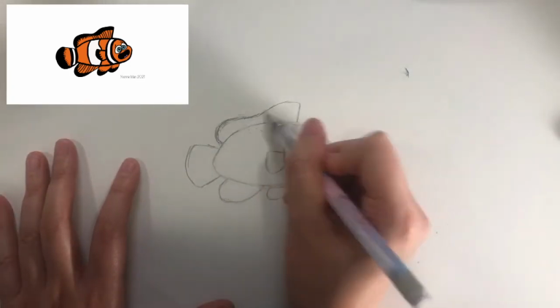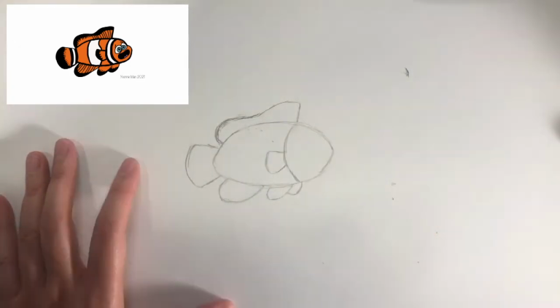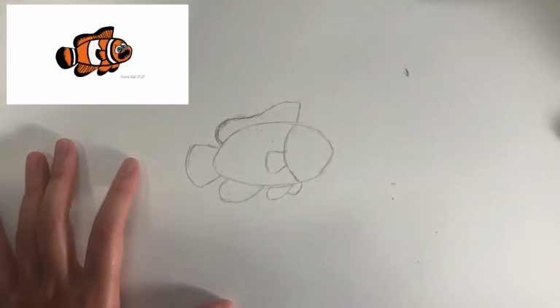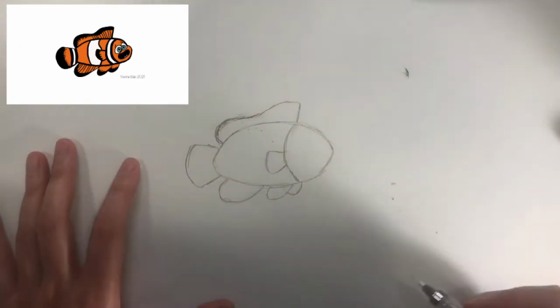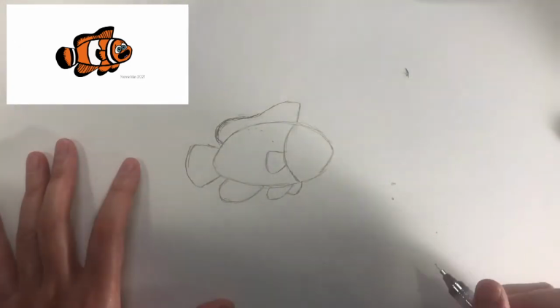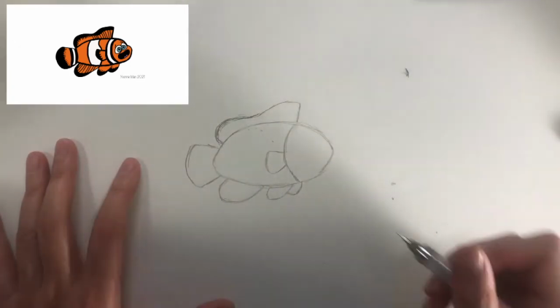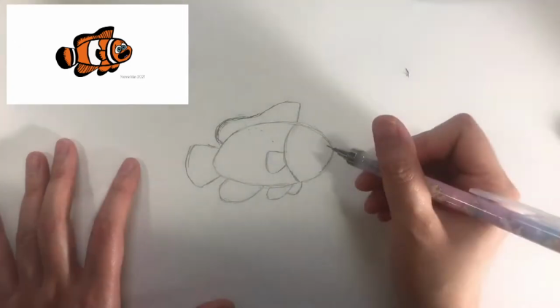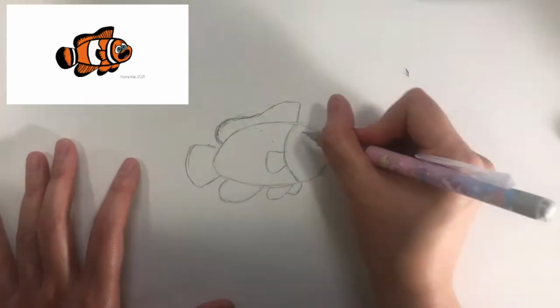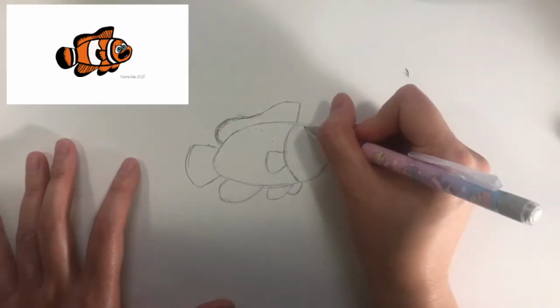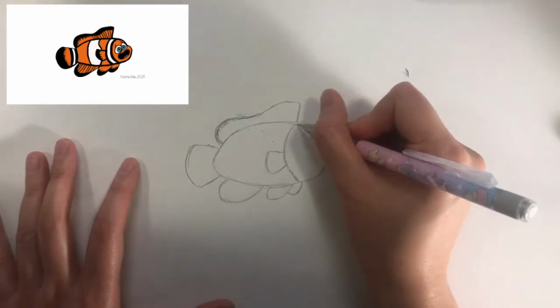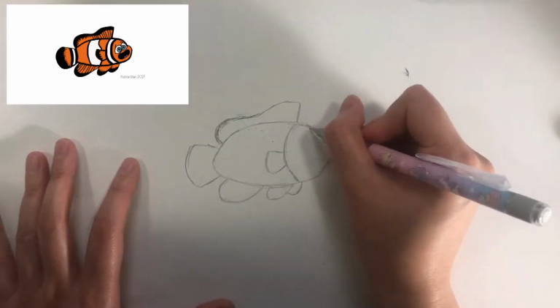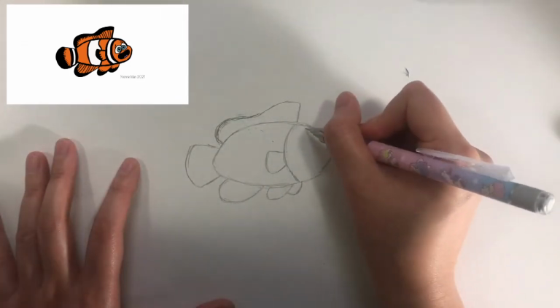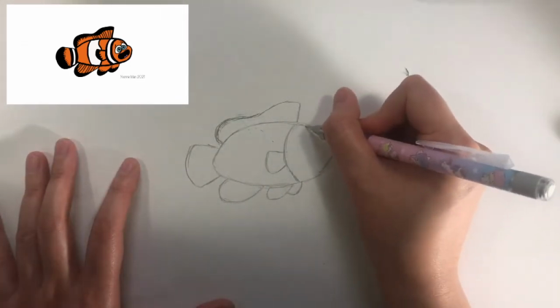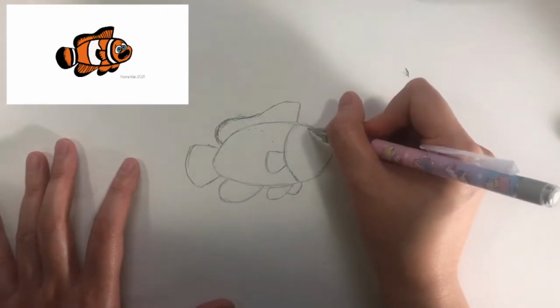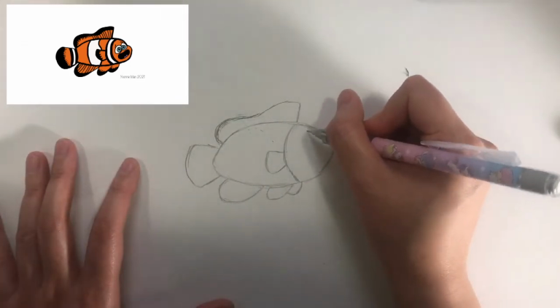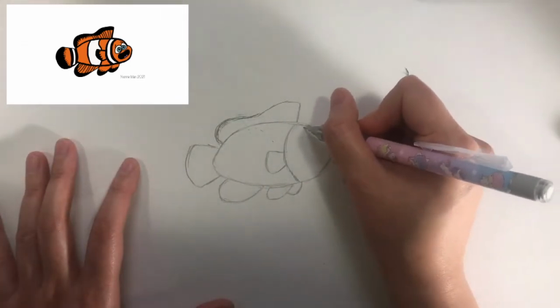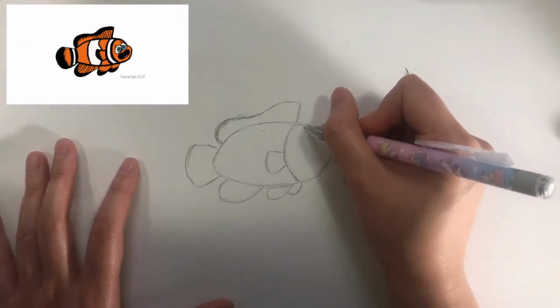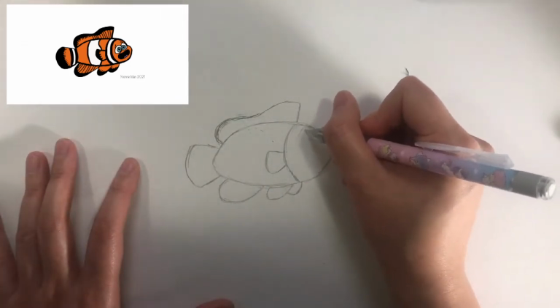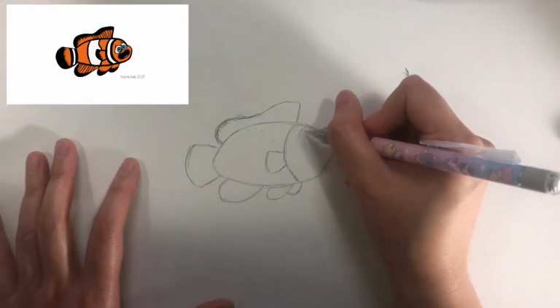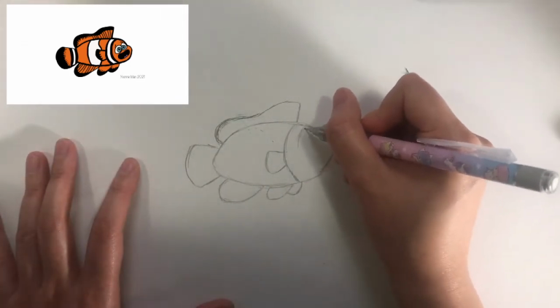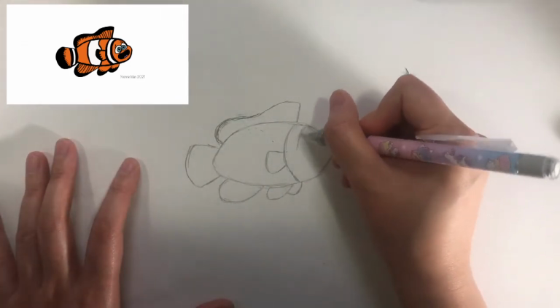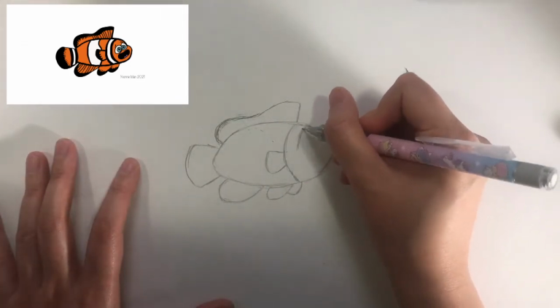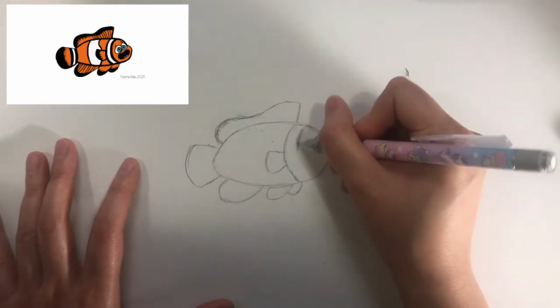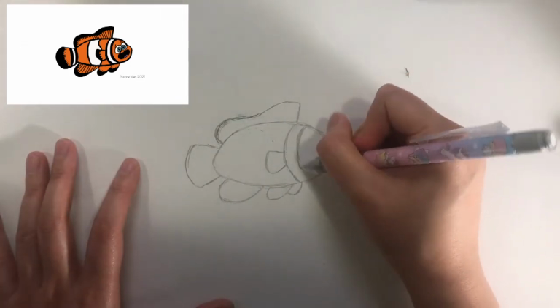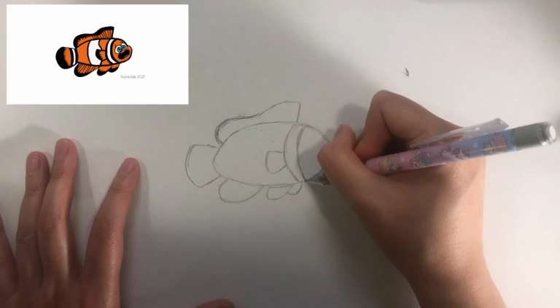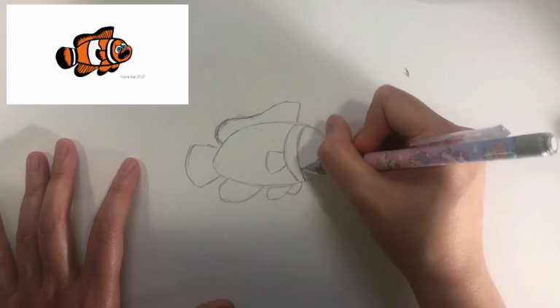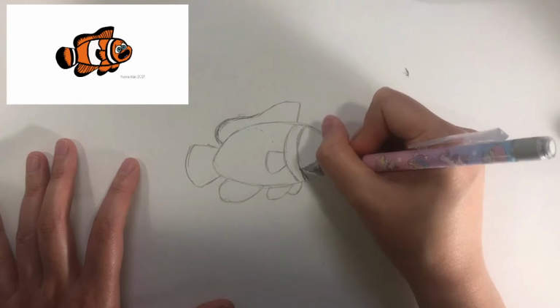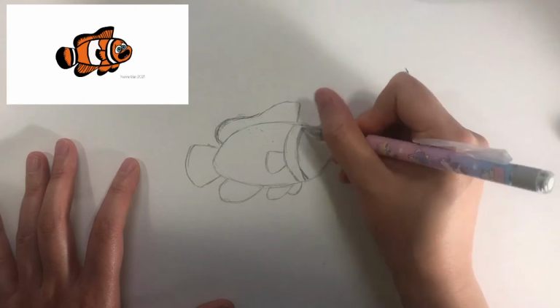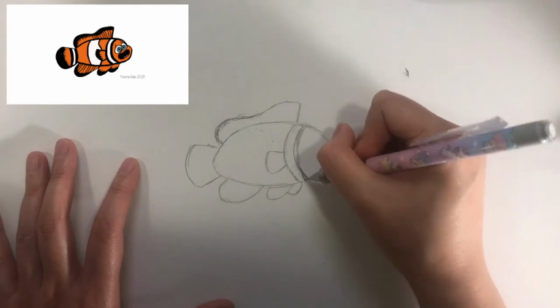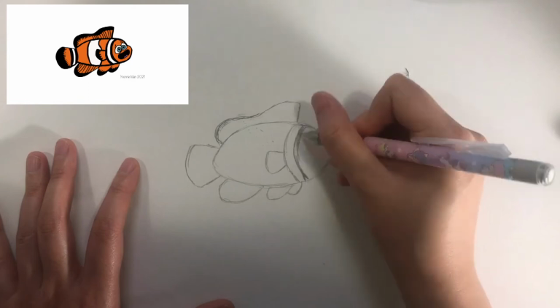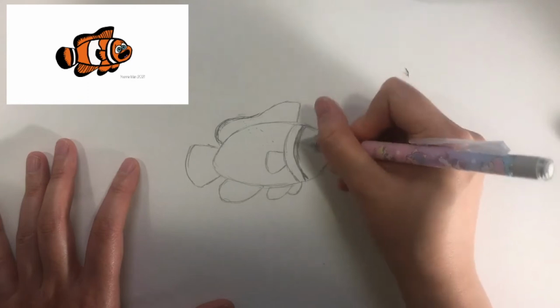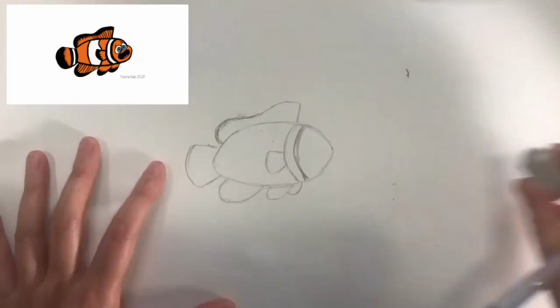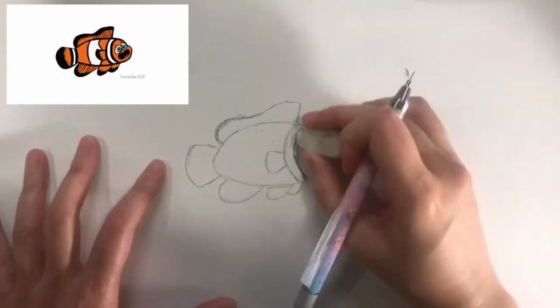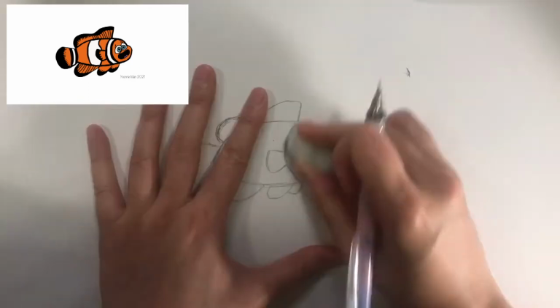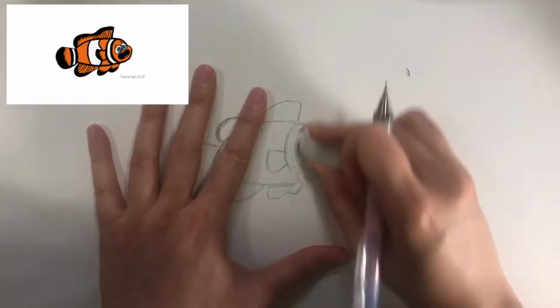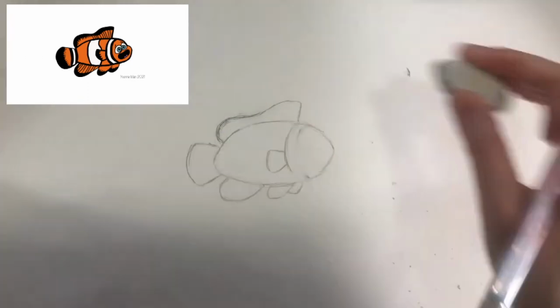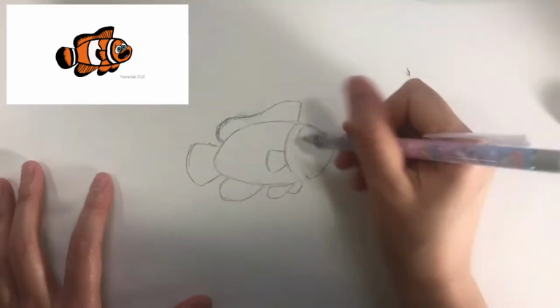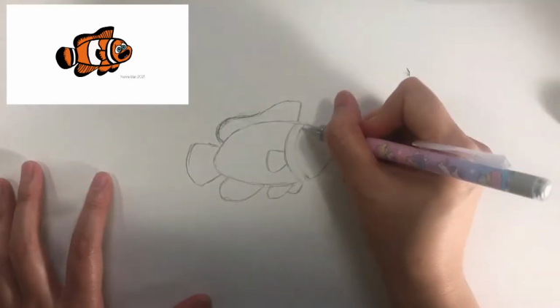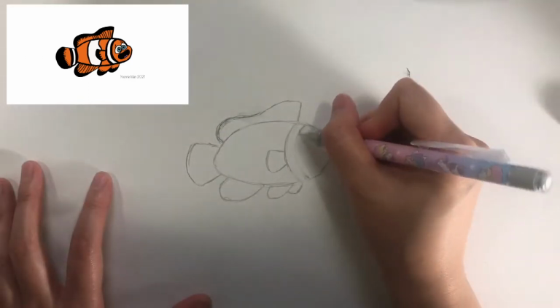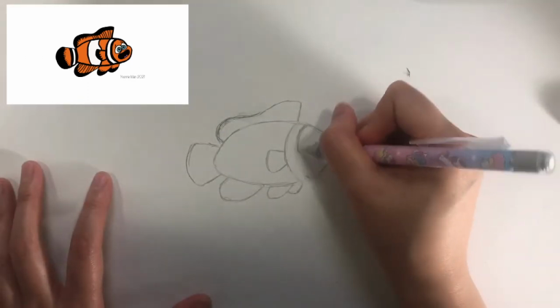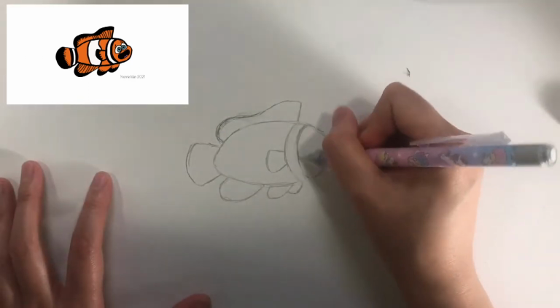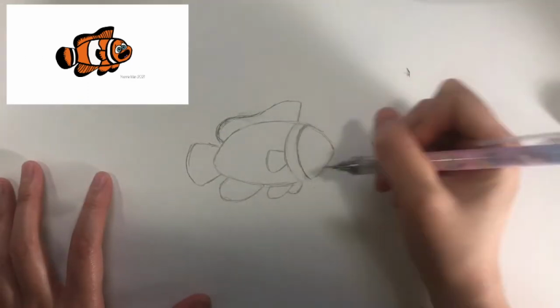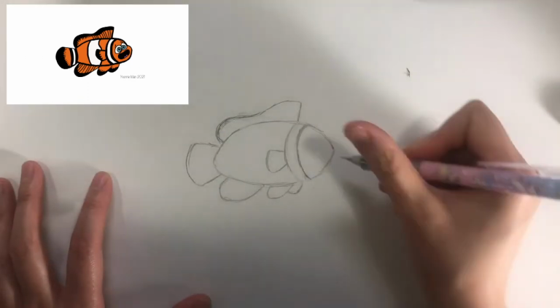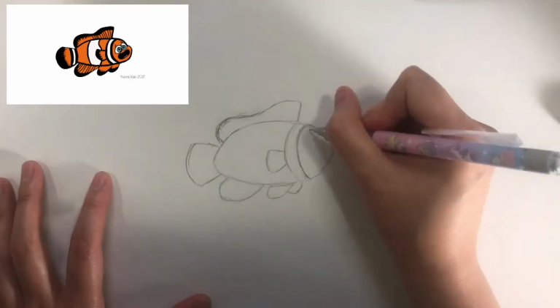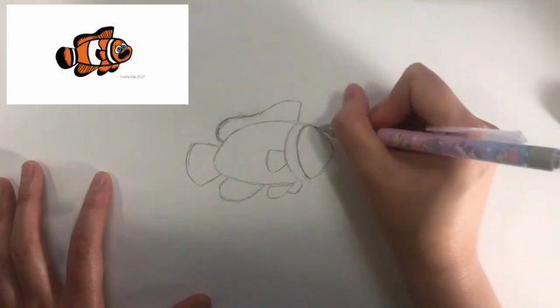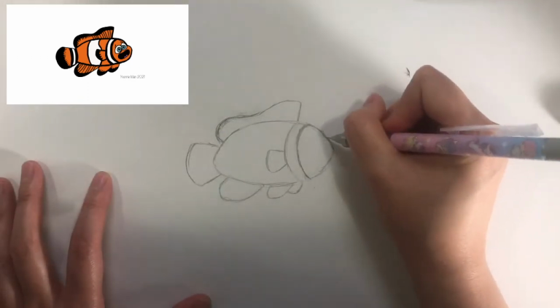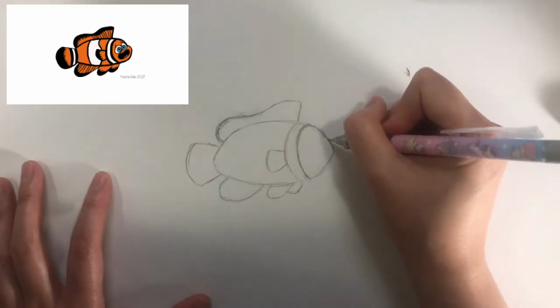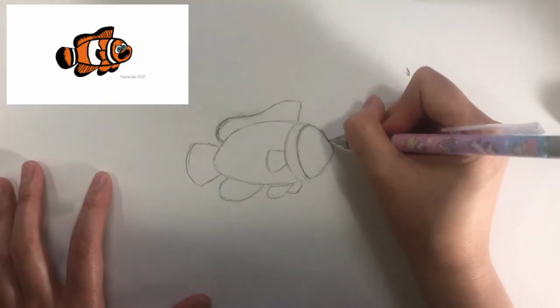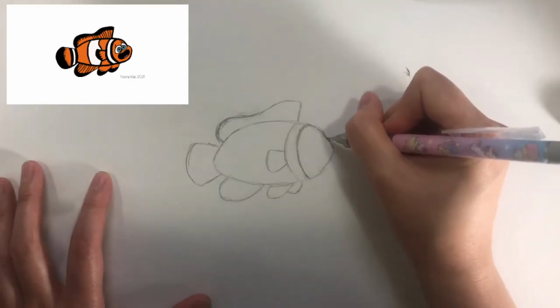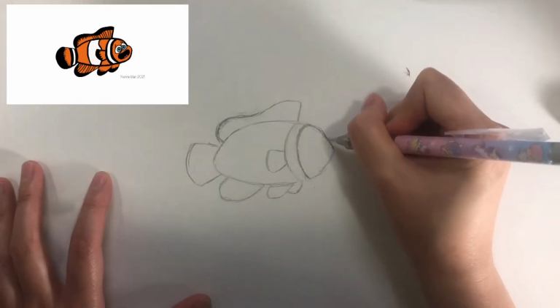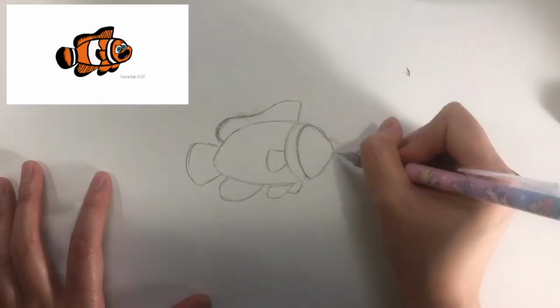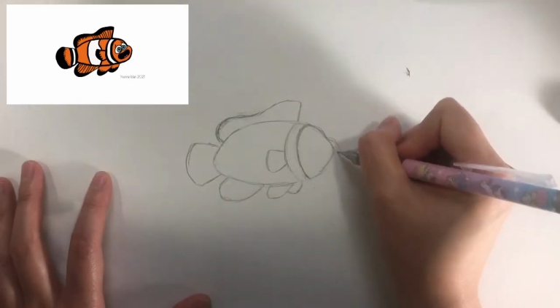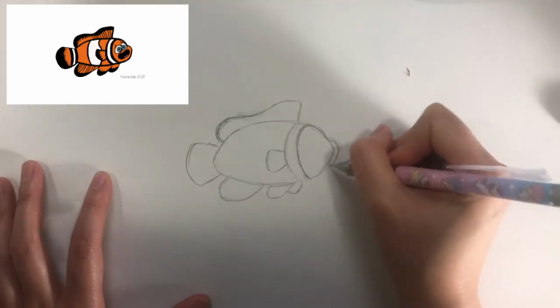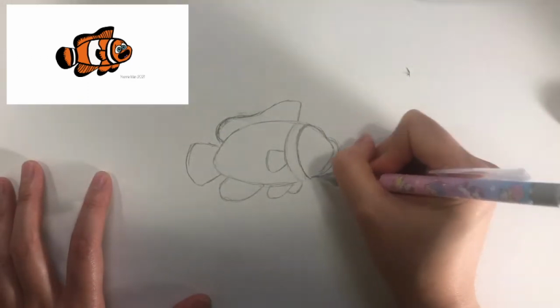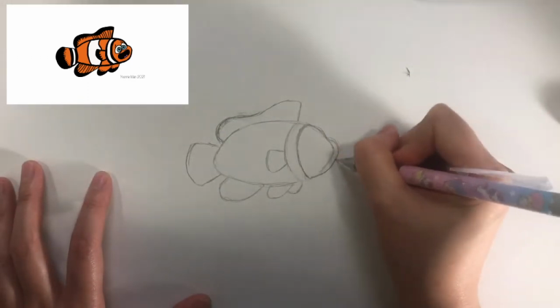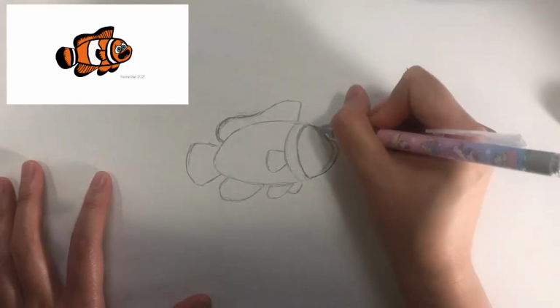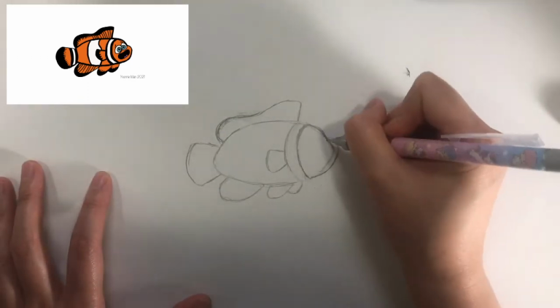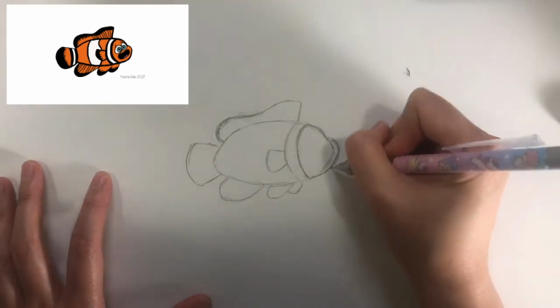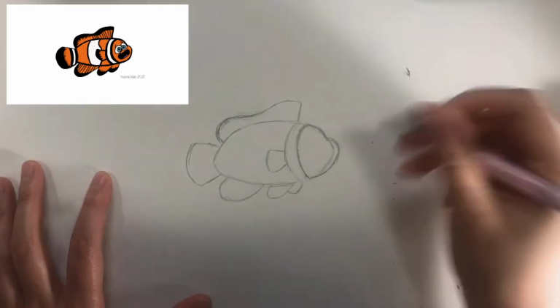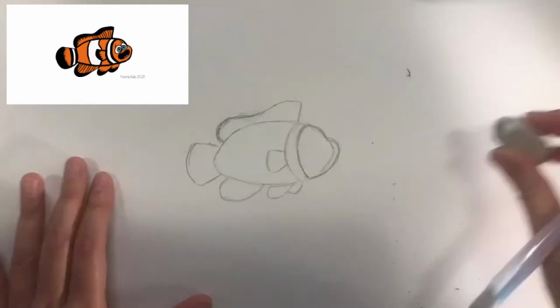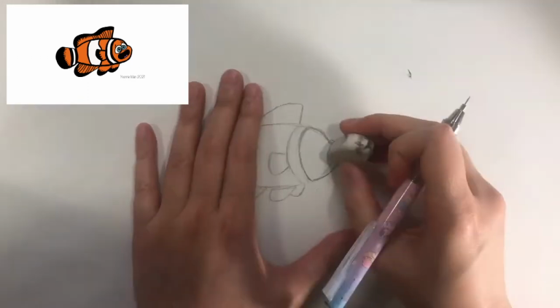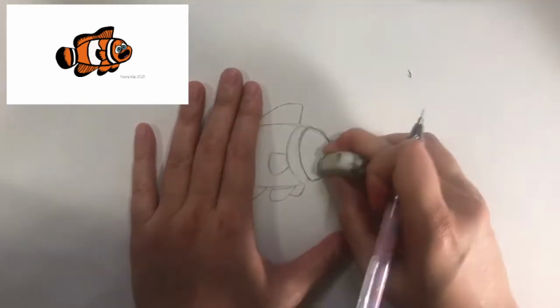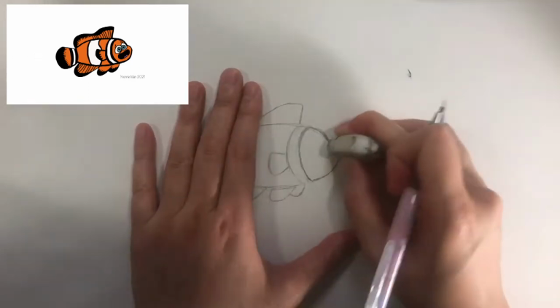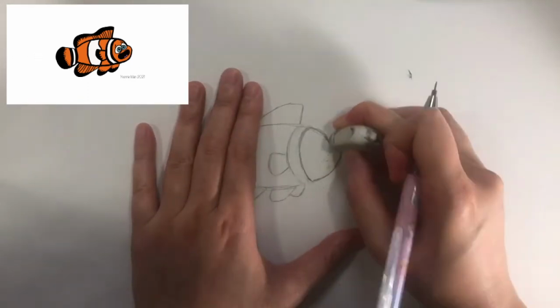Next I would like you to draw a bar across the head like this and then add a cheek to the fish's head.